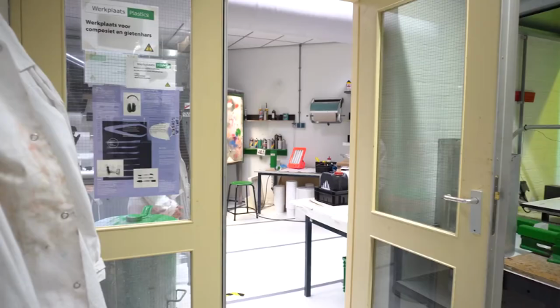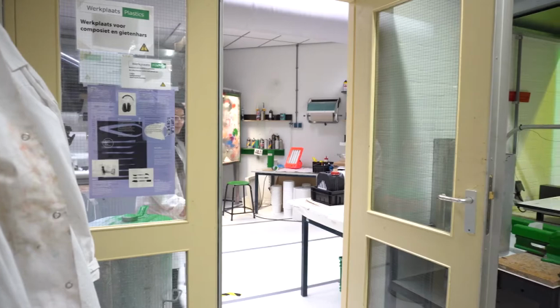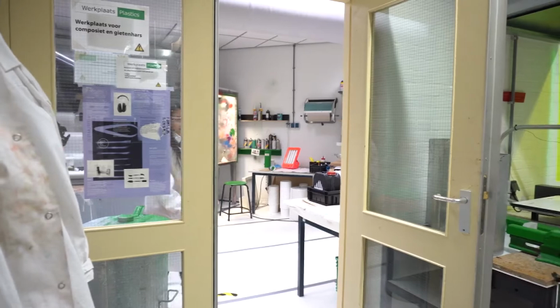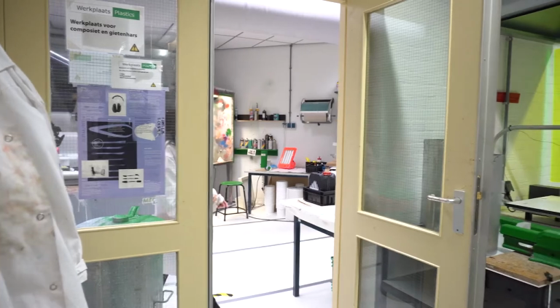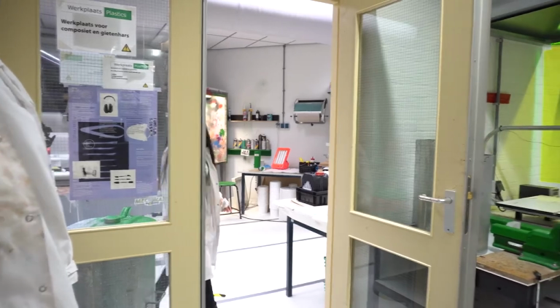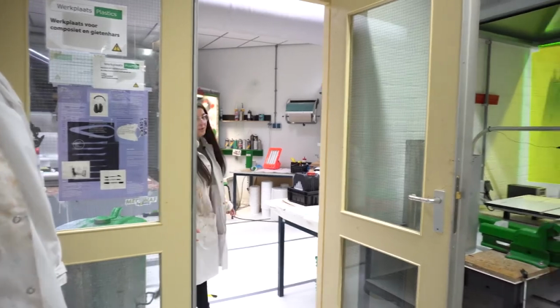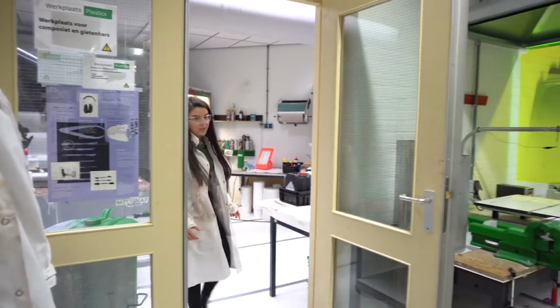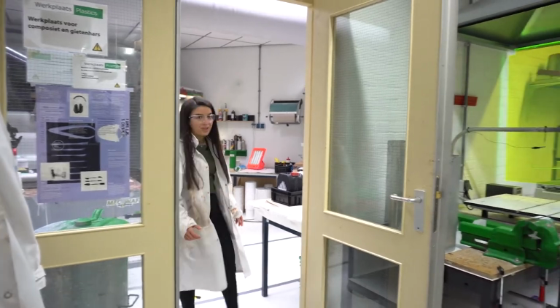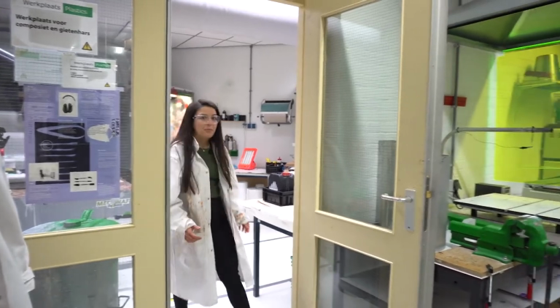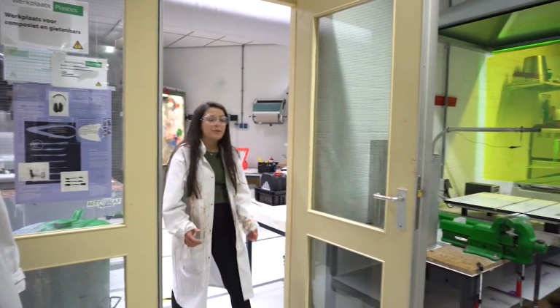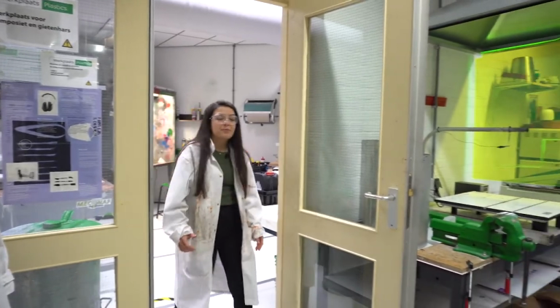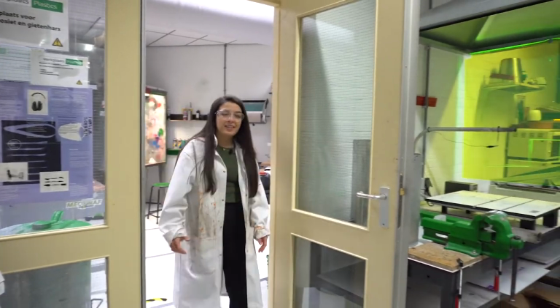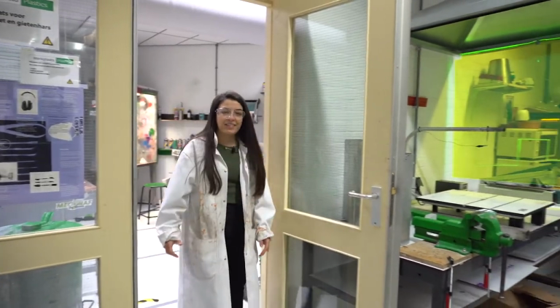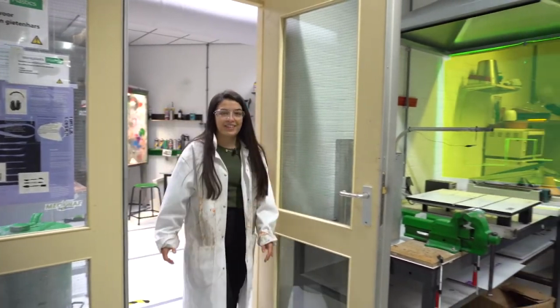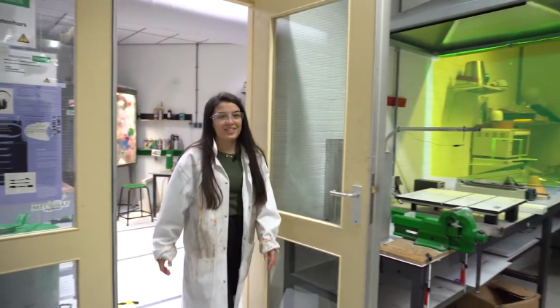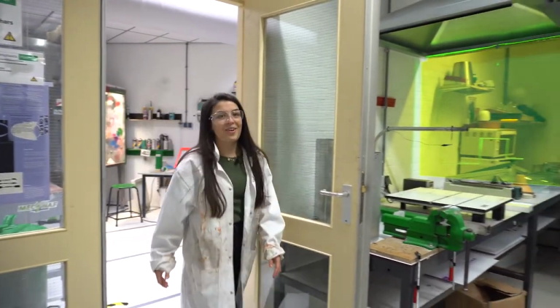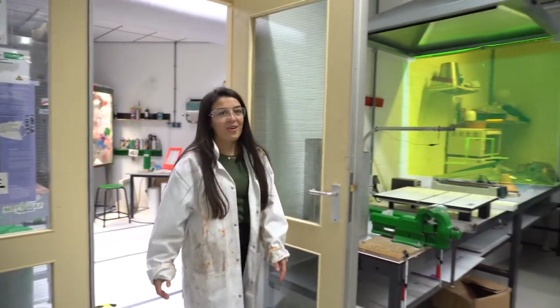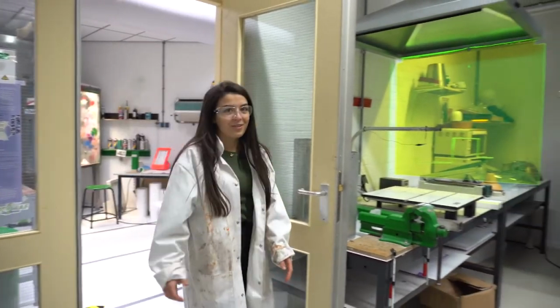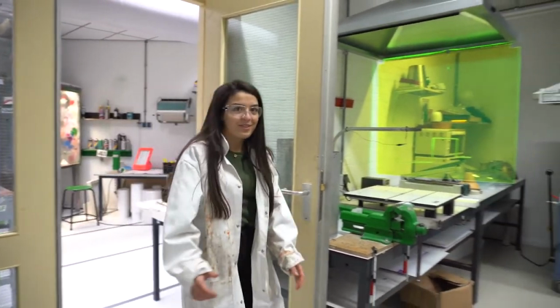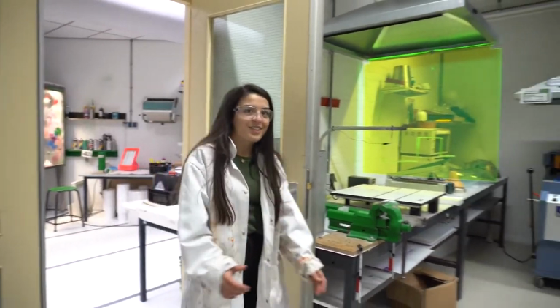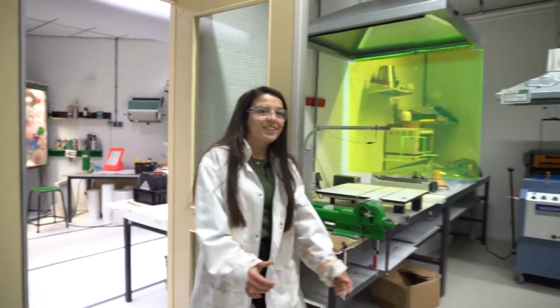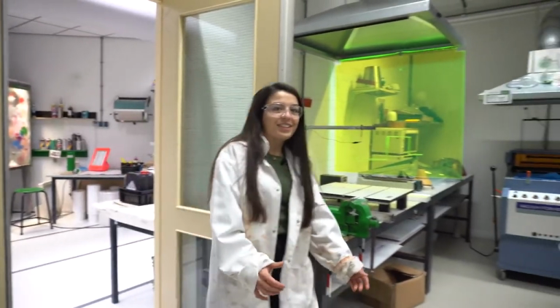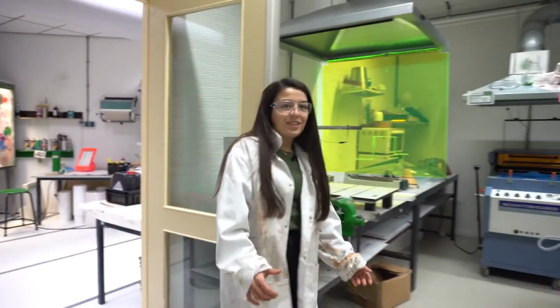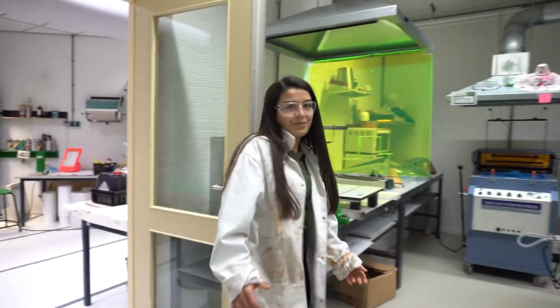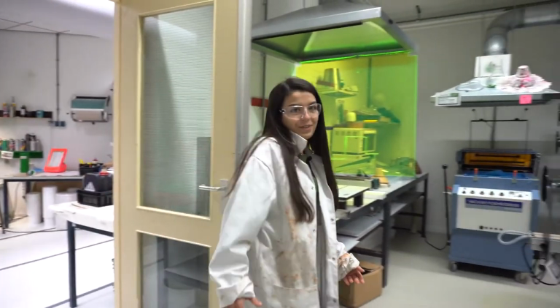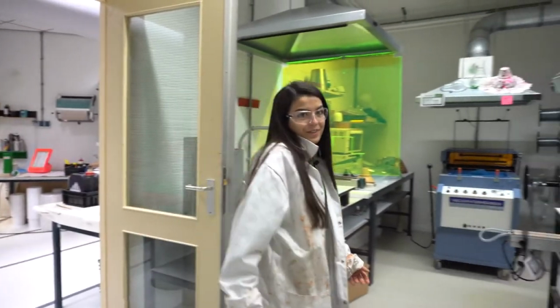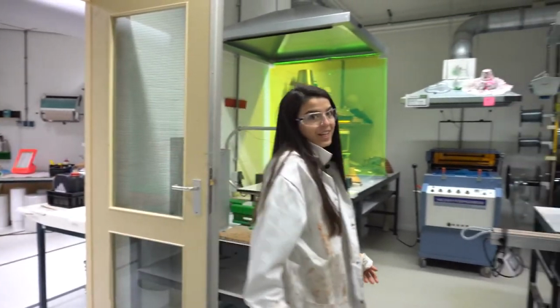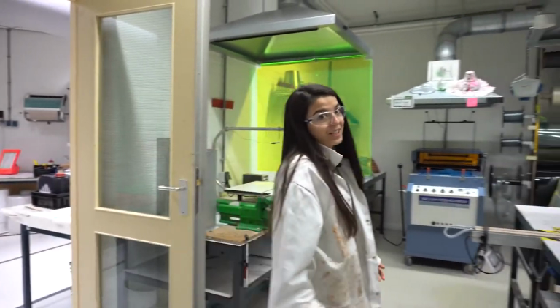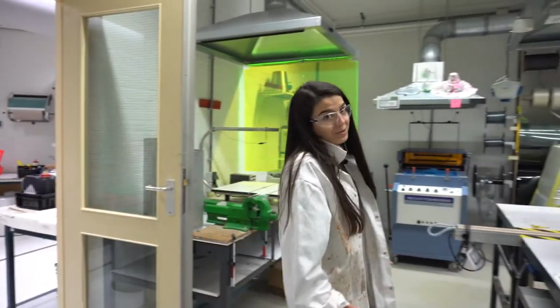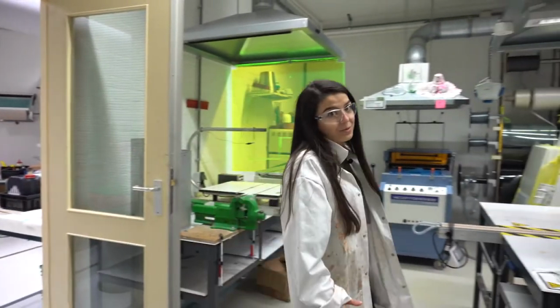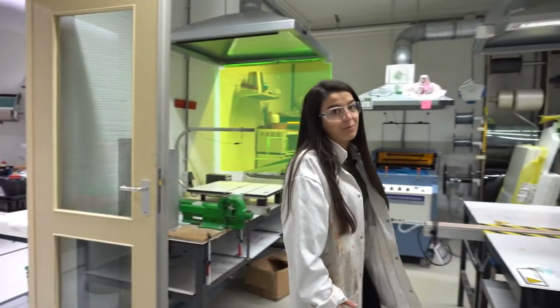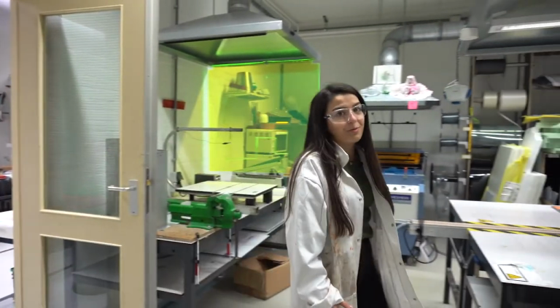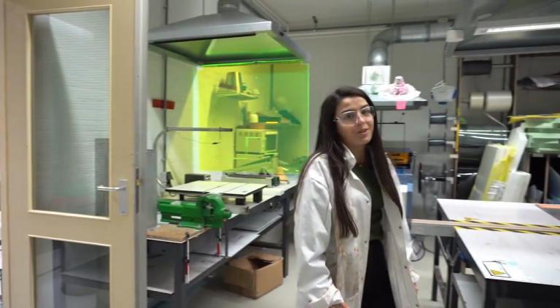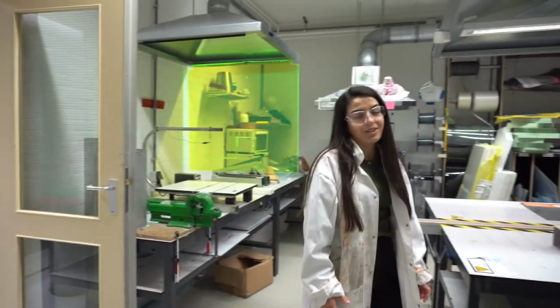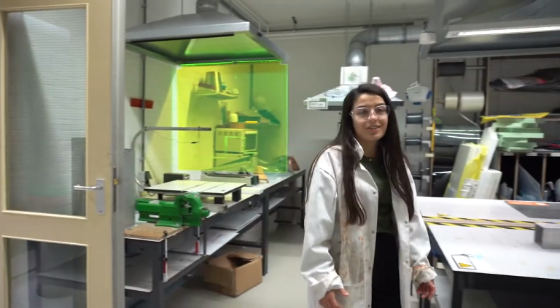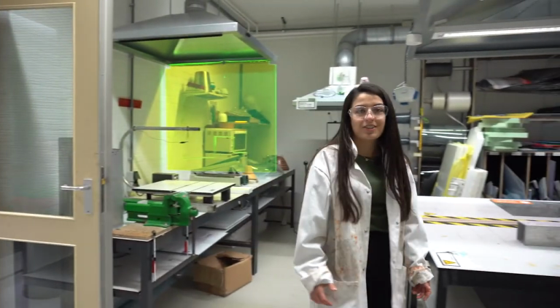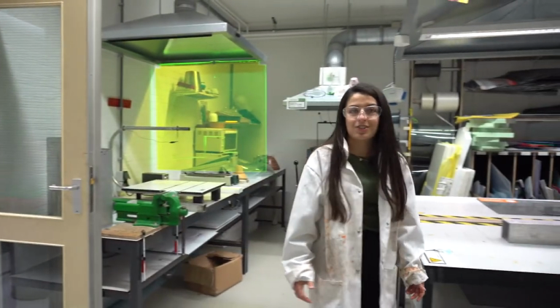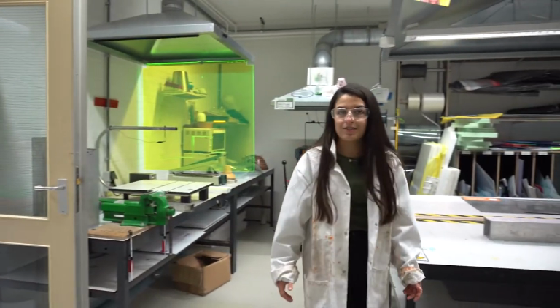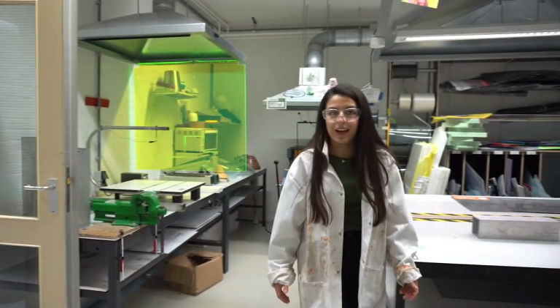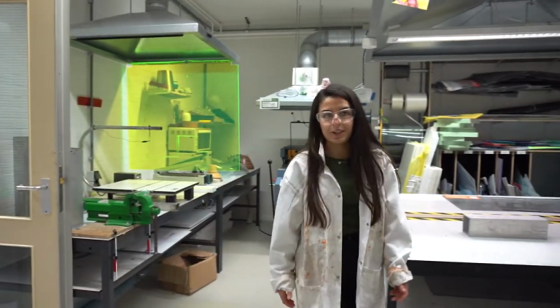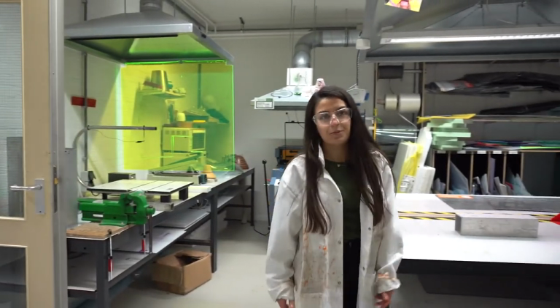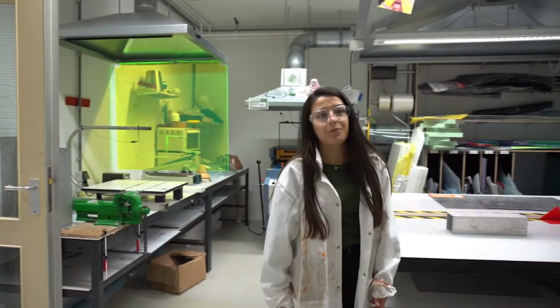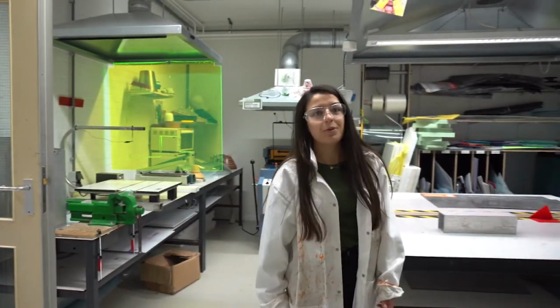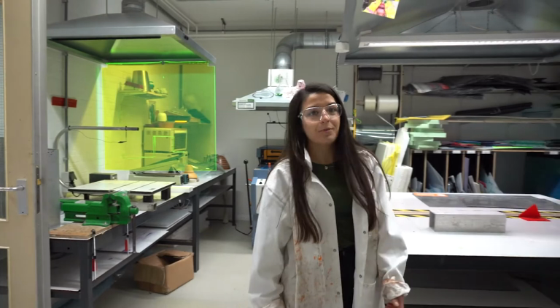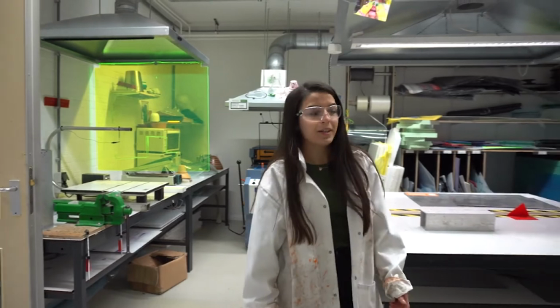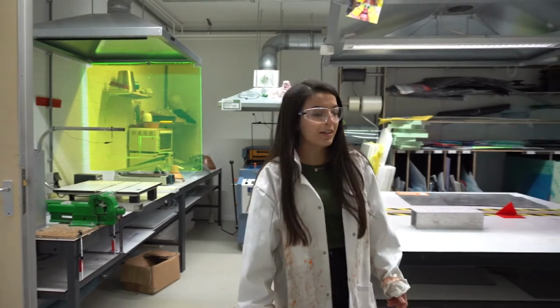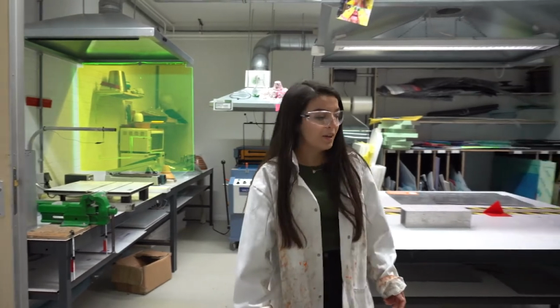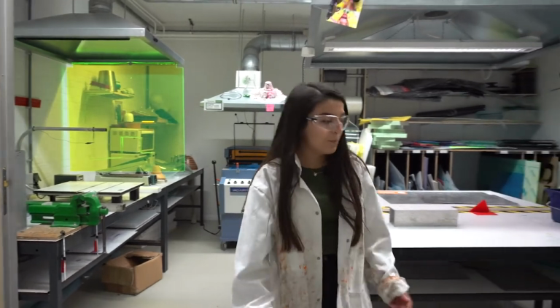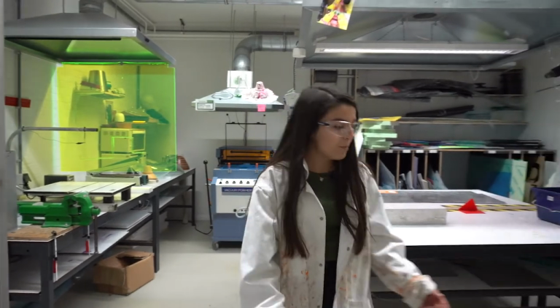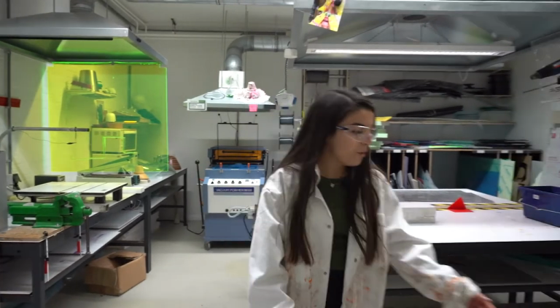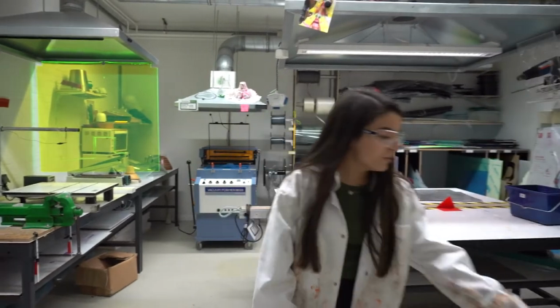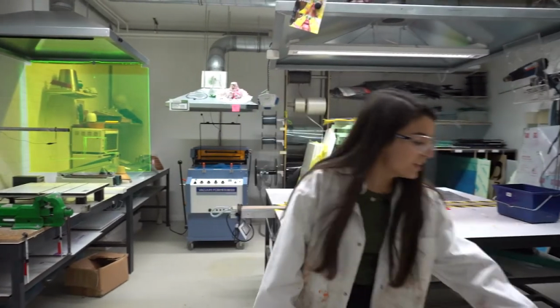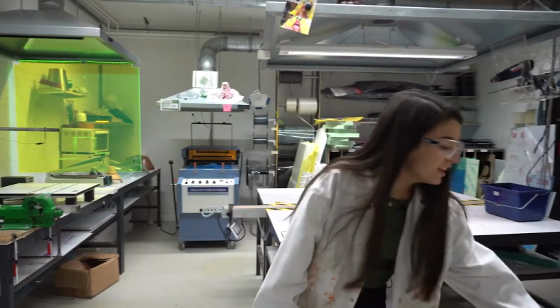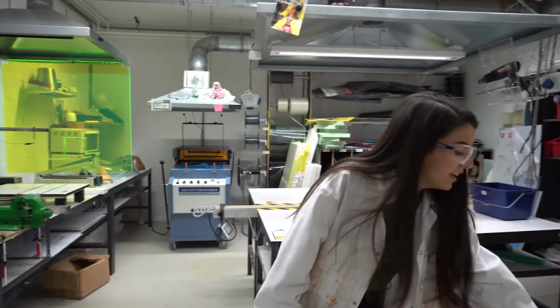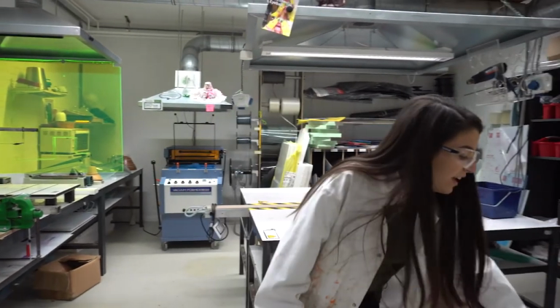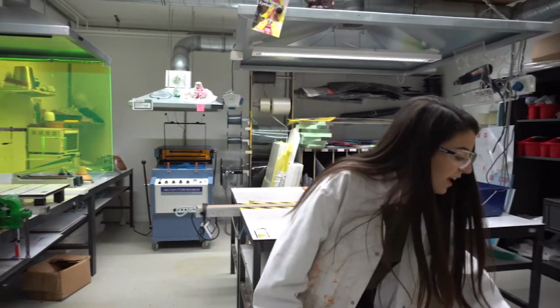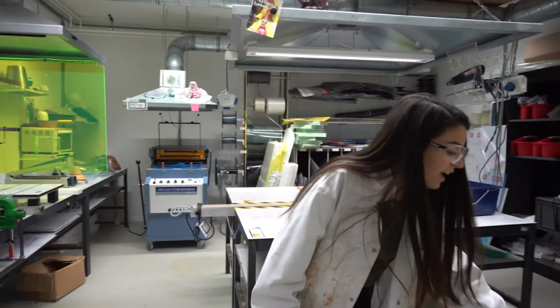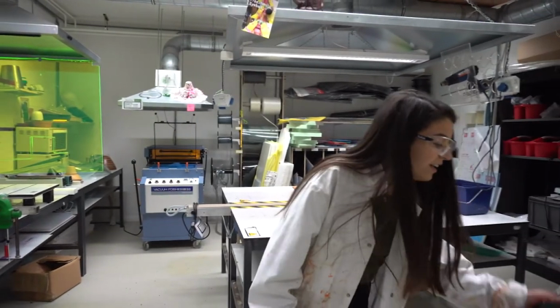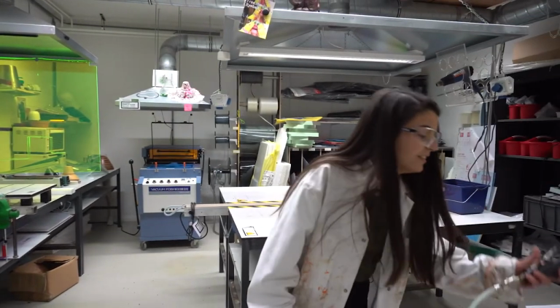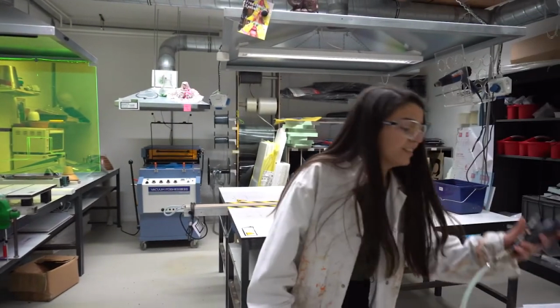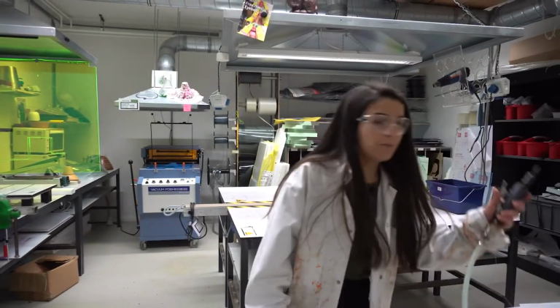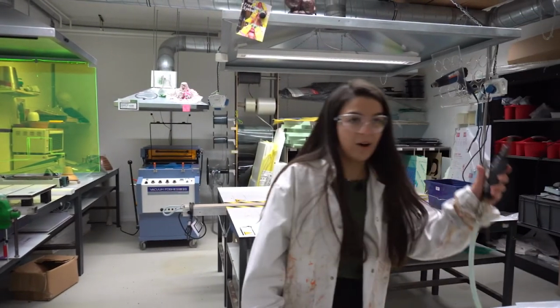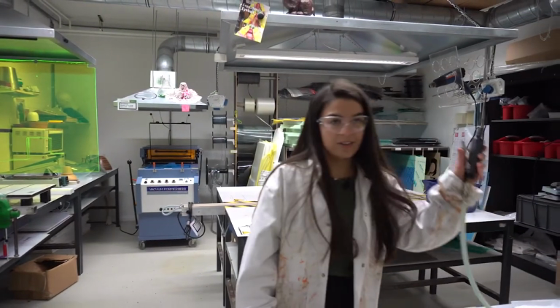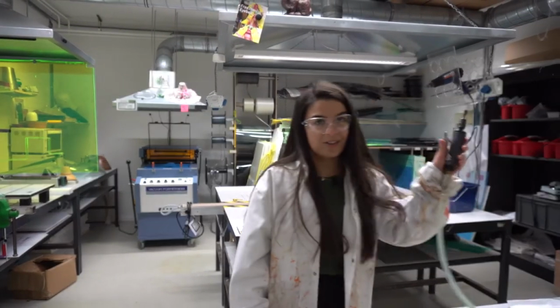The plastic workshop at Minerva has all the facilities for your next school project, such as vacuum forming, molding, and polishing.